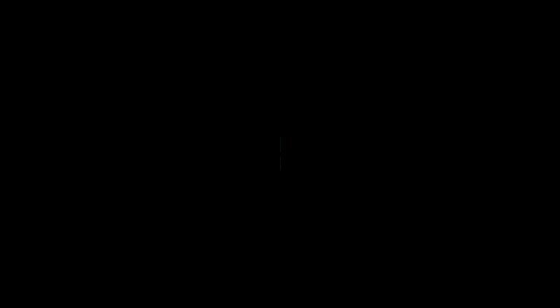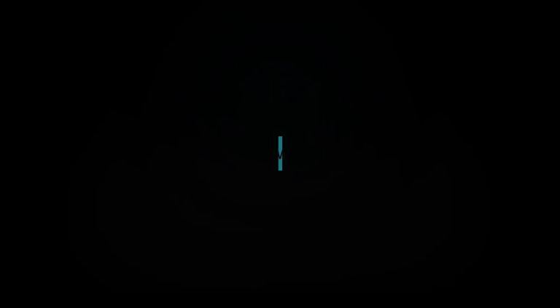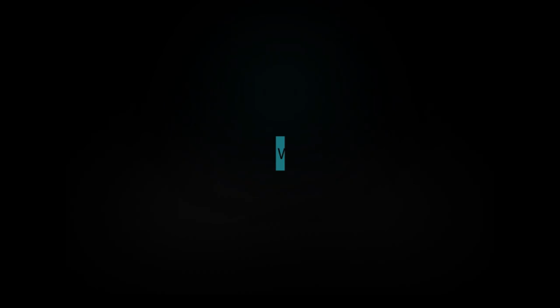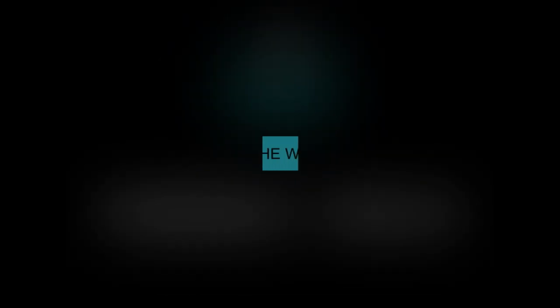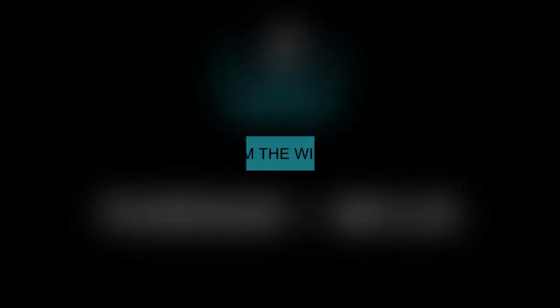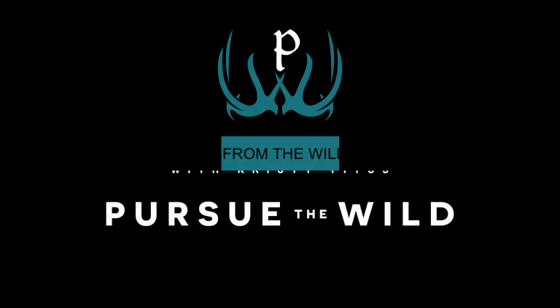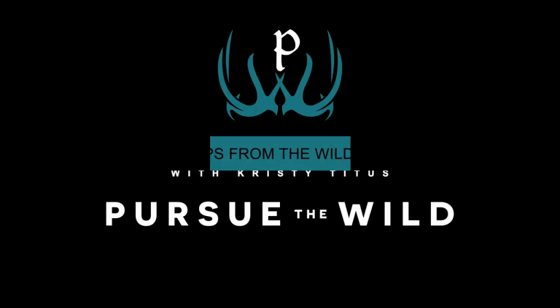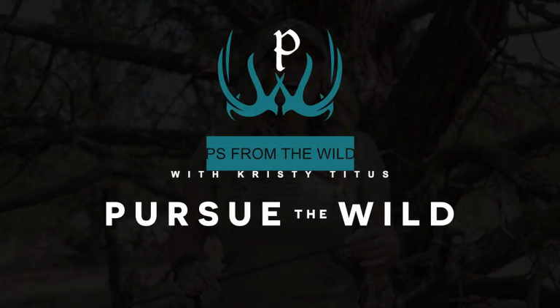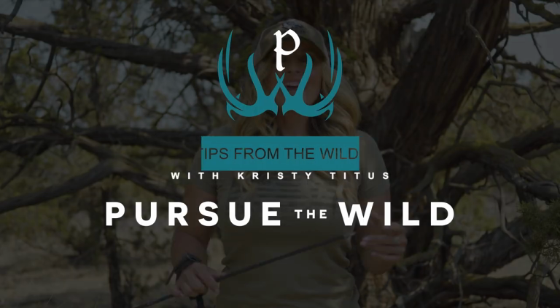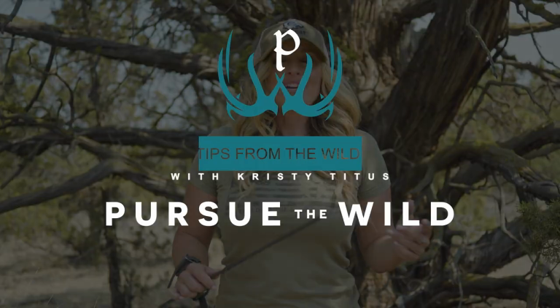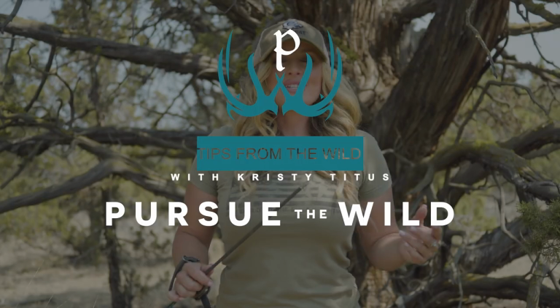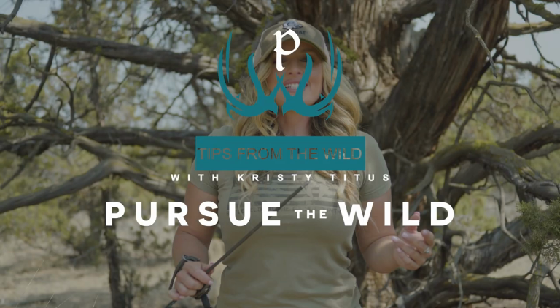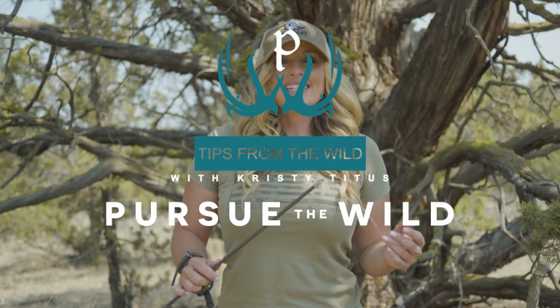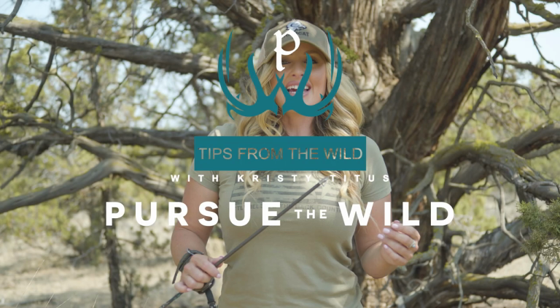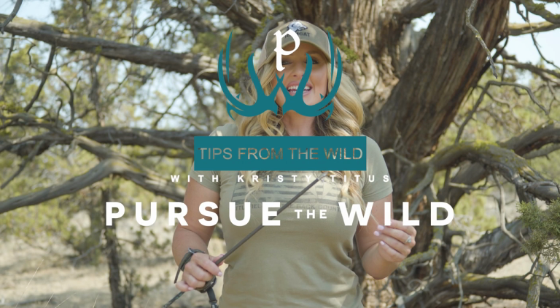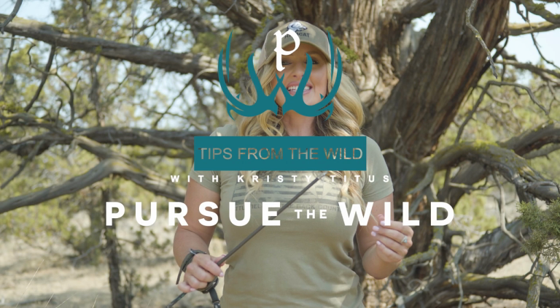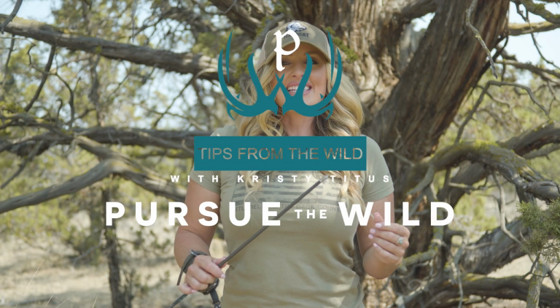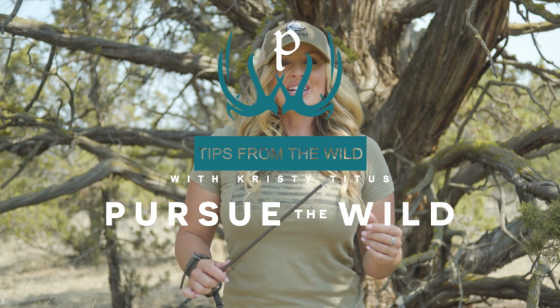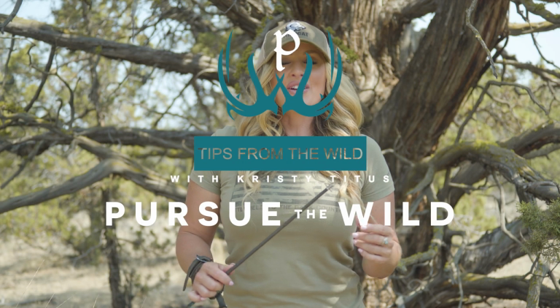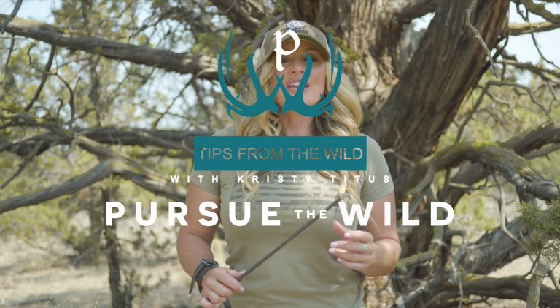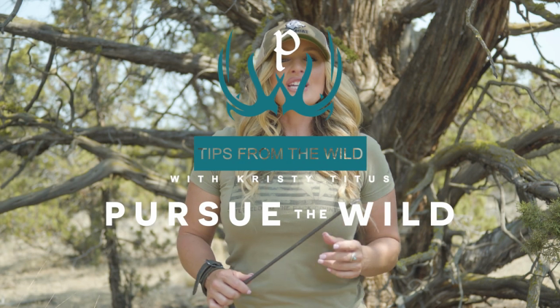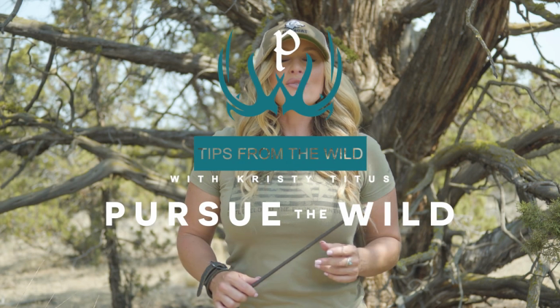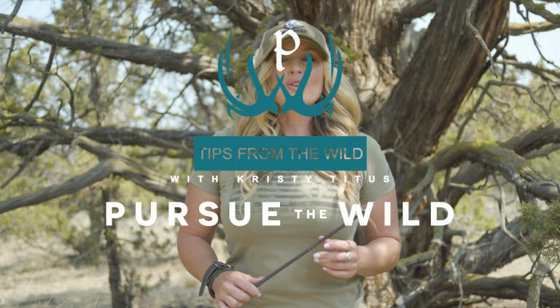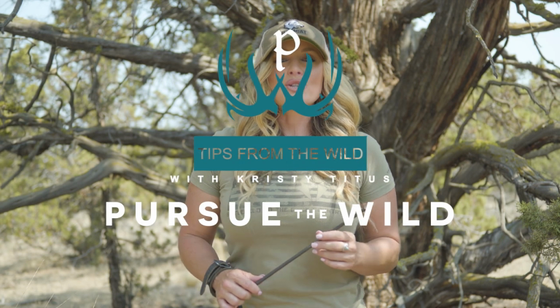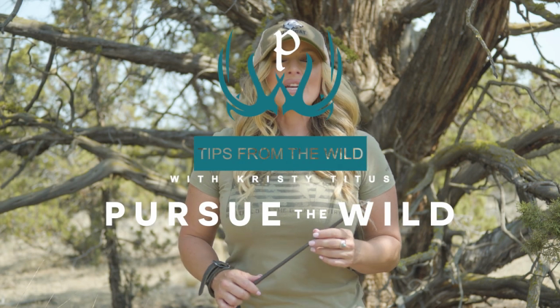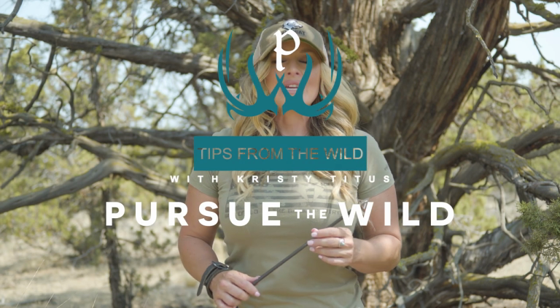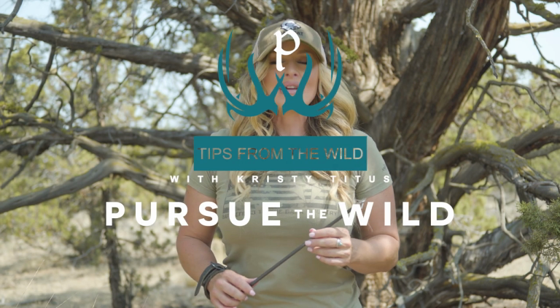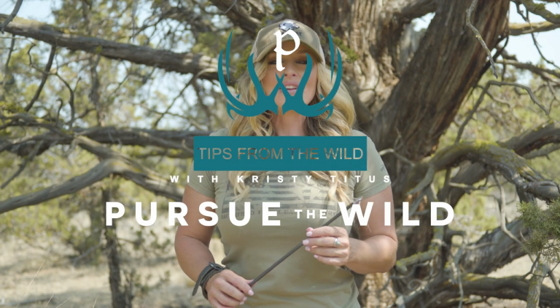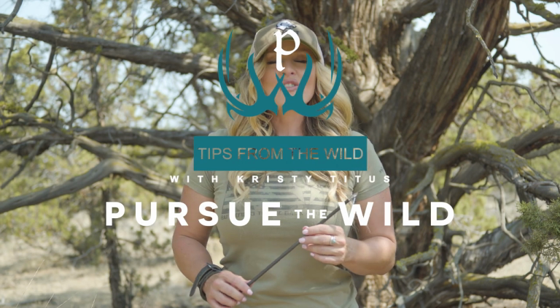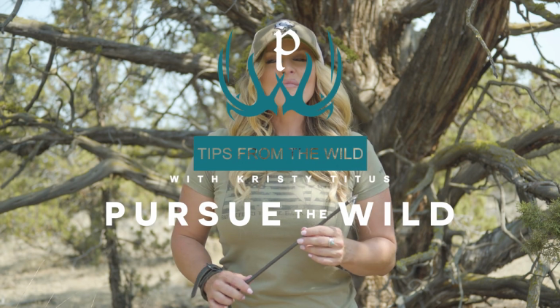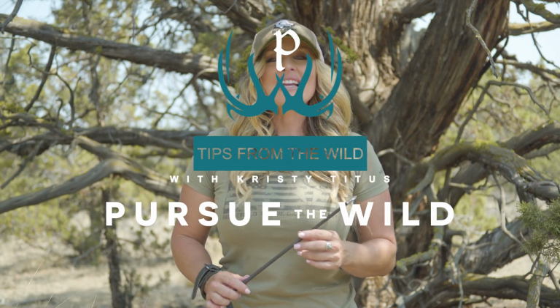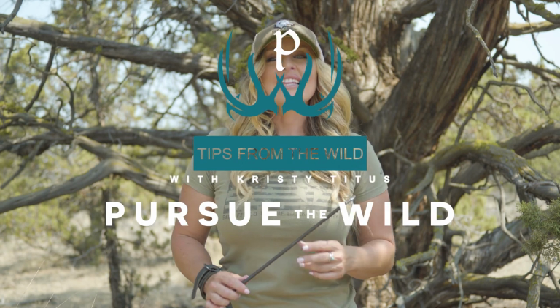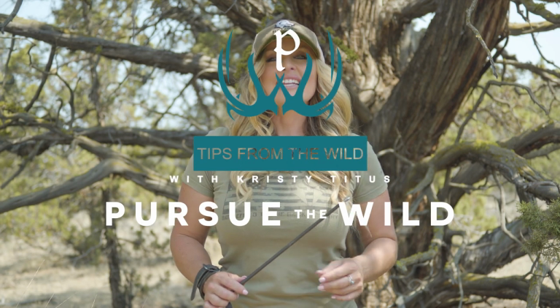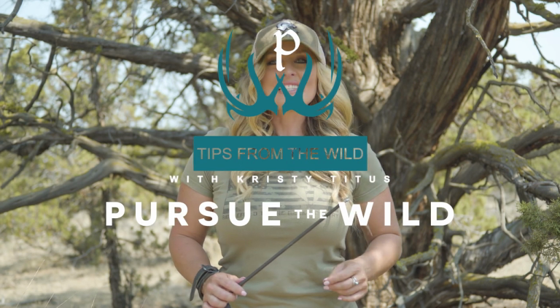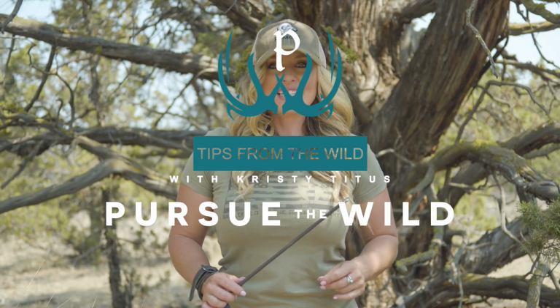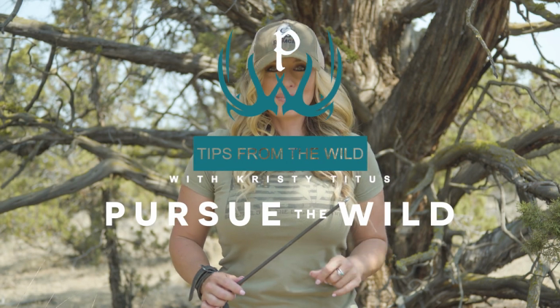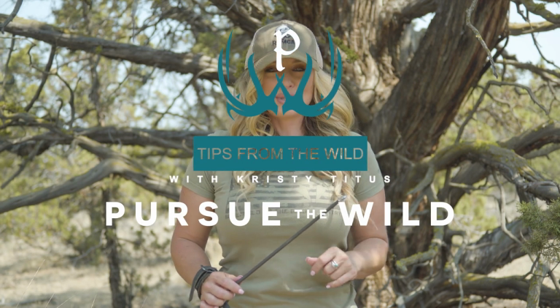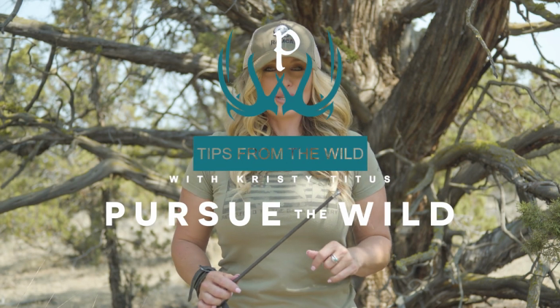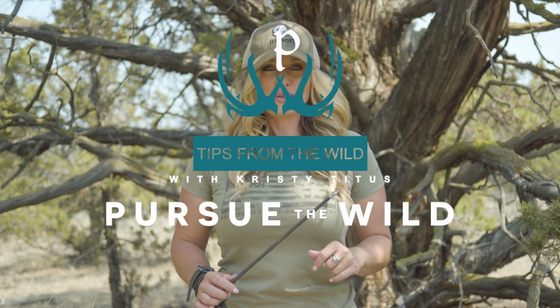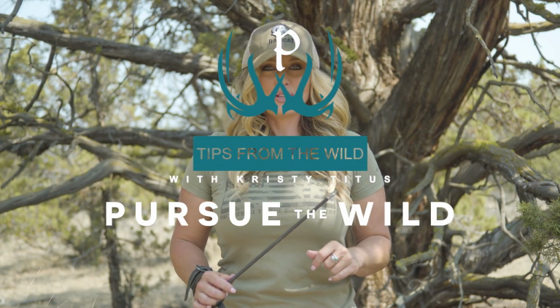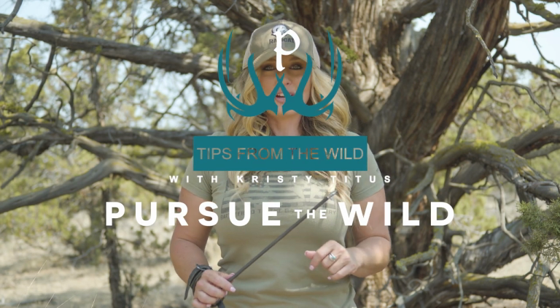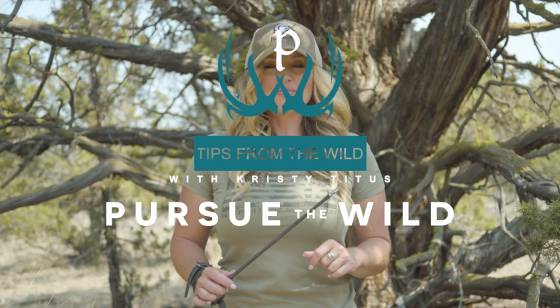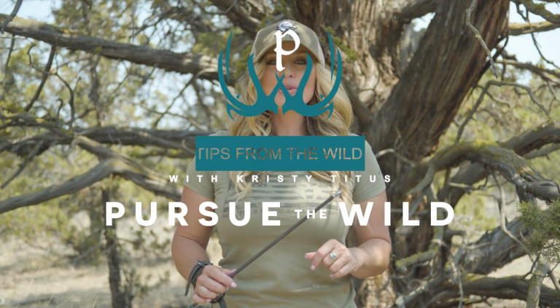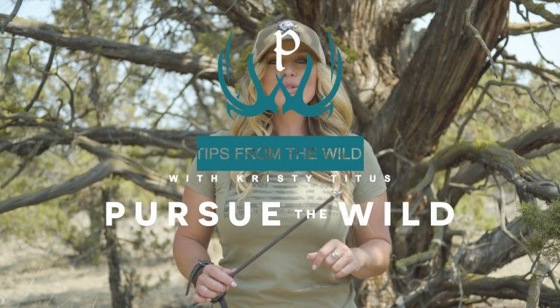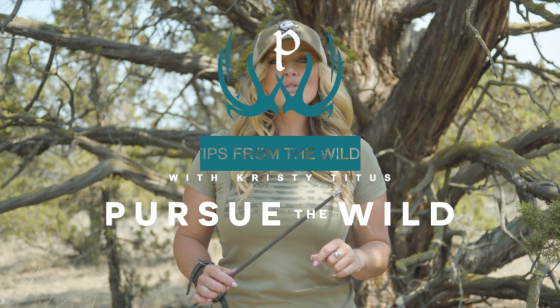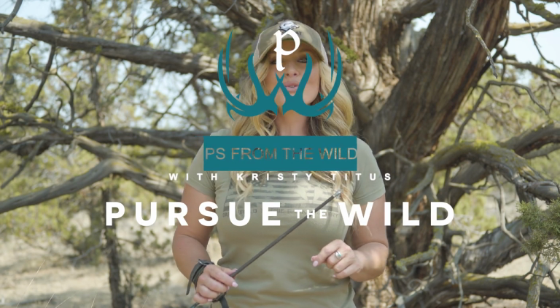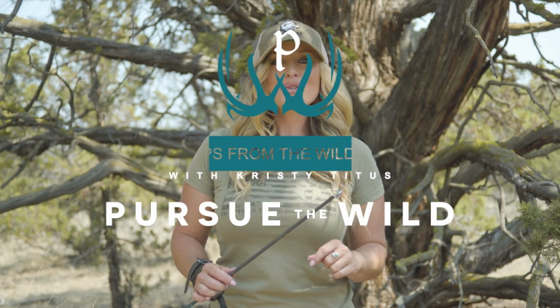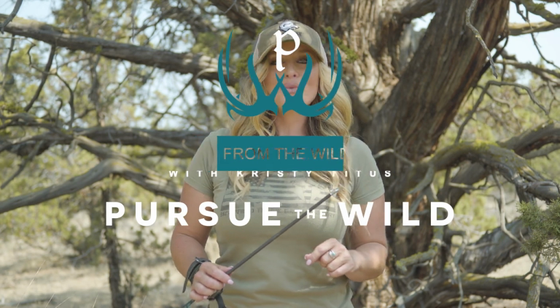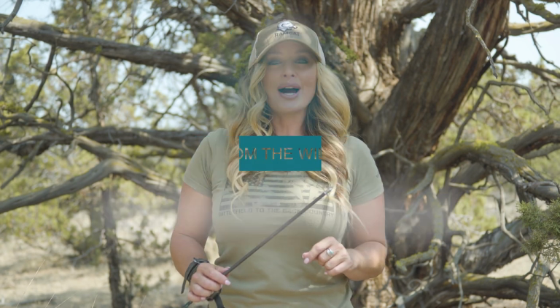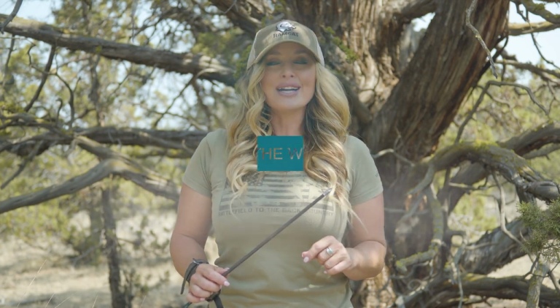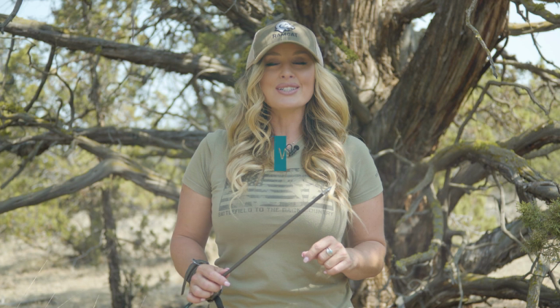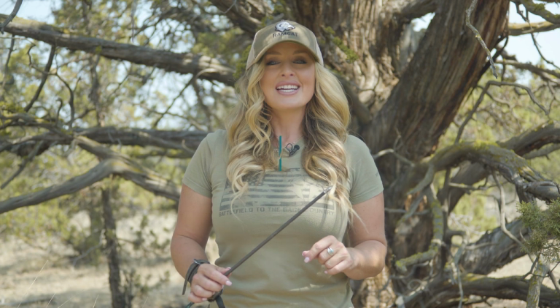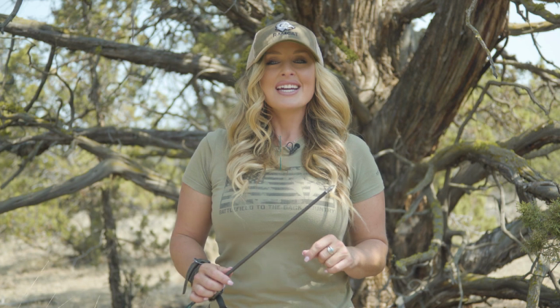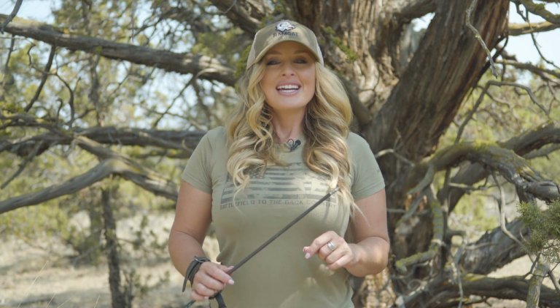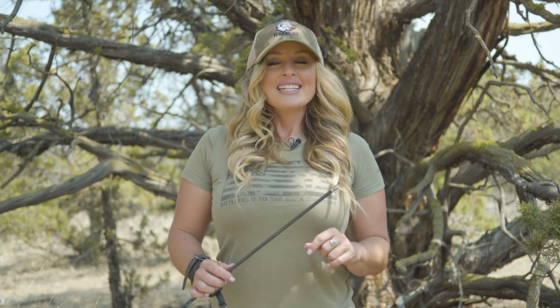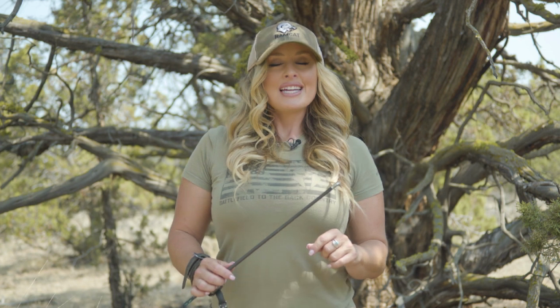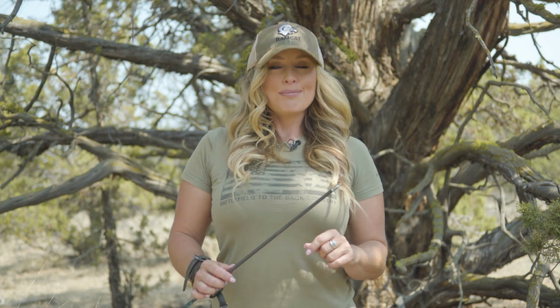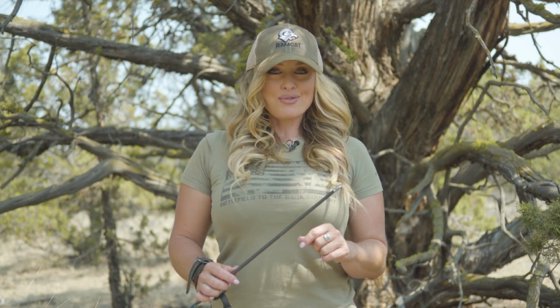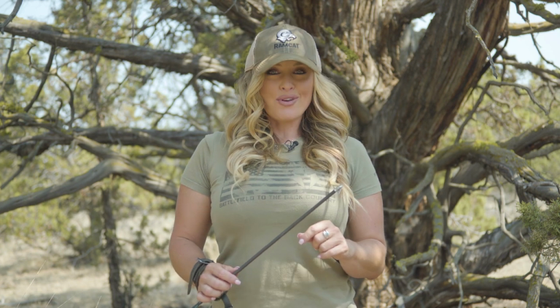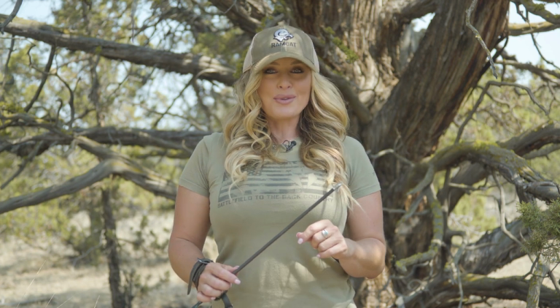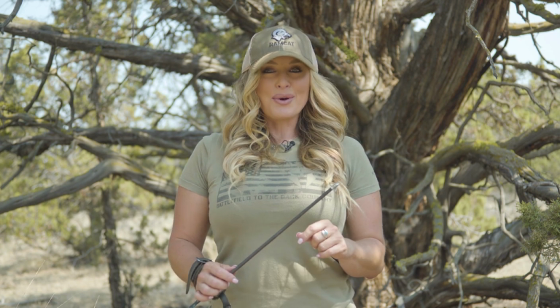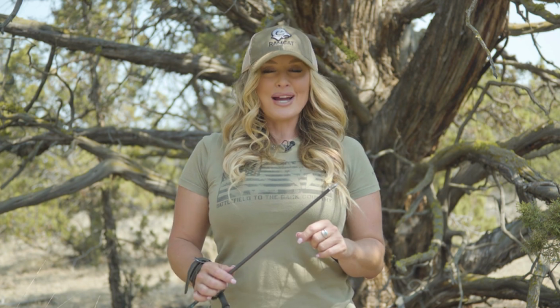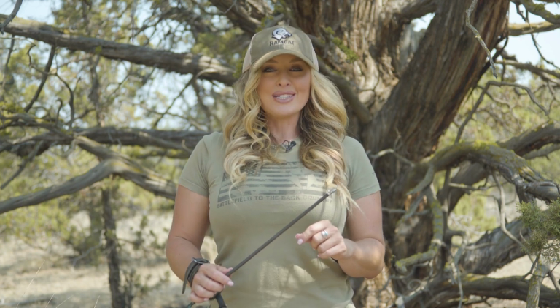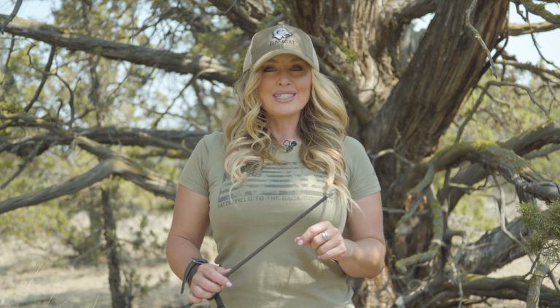Hi, Christy Titus here. Thank you for joining me for my latest episode of Pursue the Wild, Tips from the Wild.